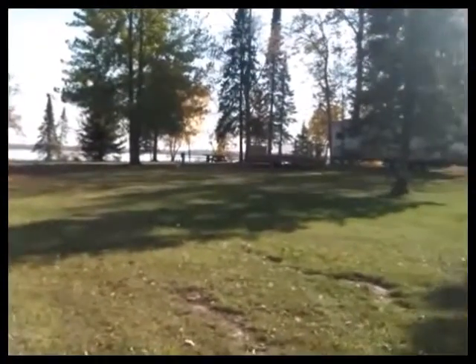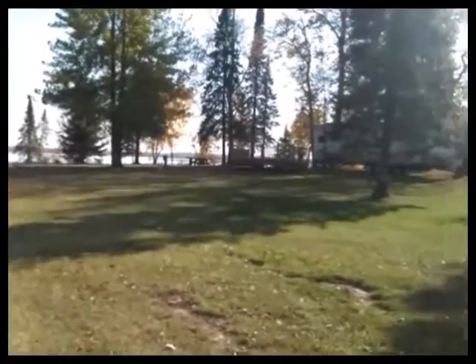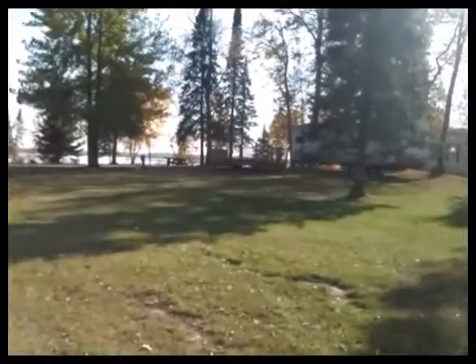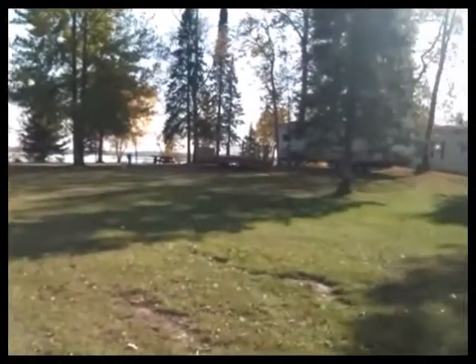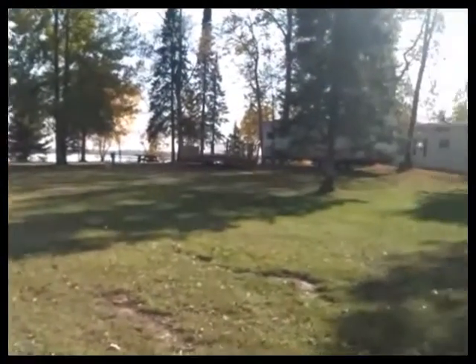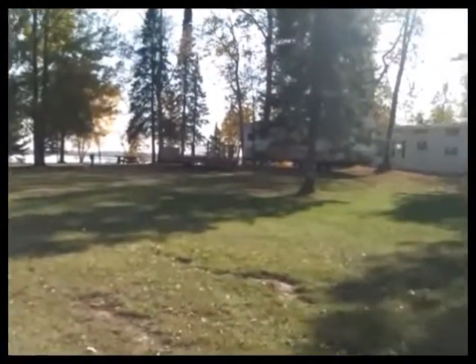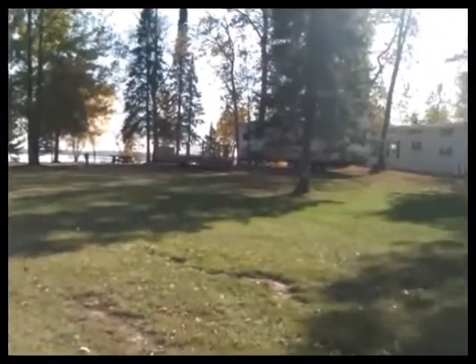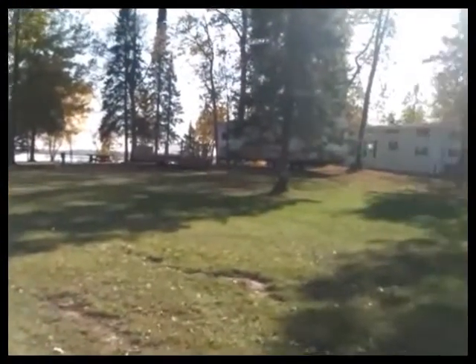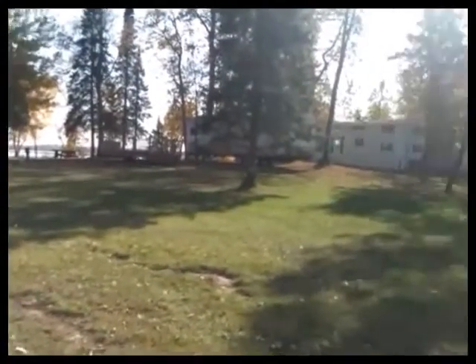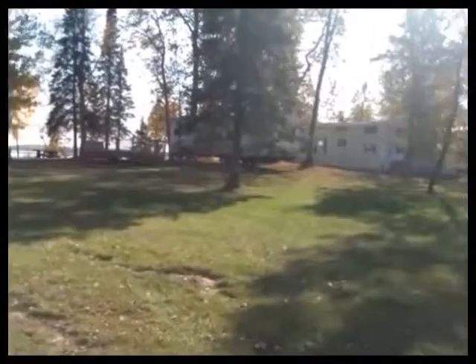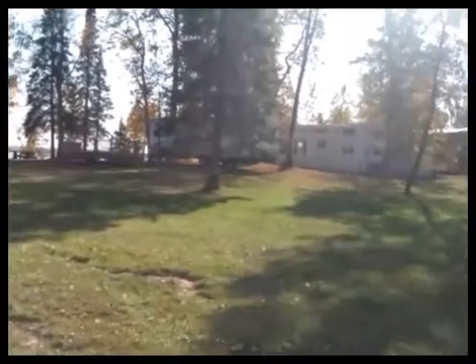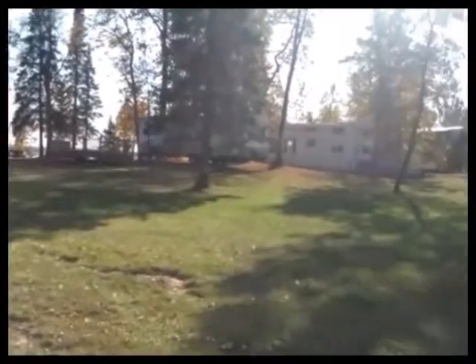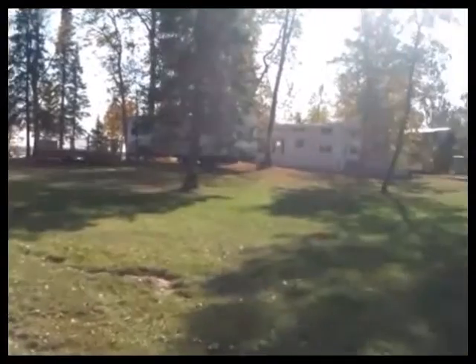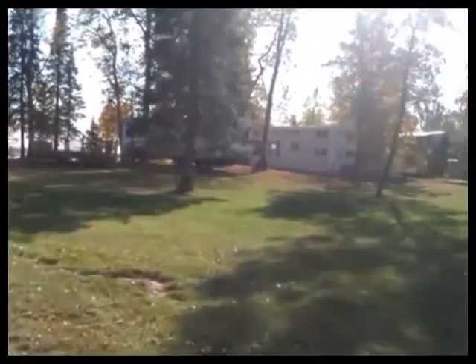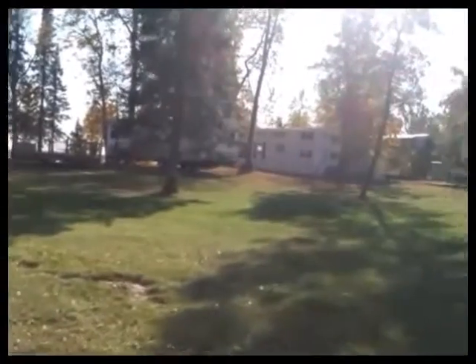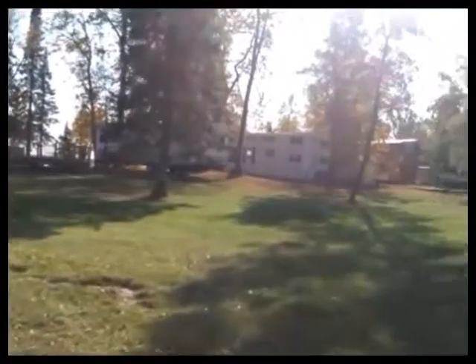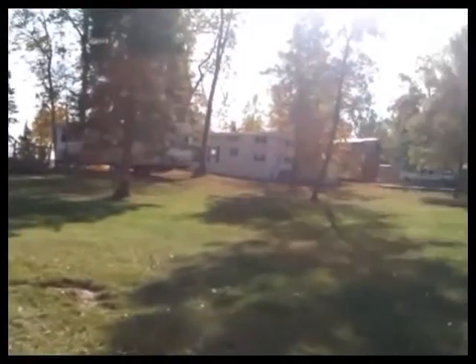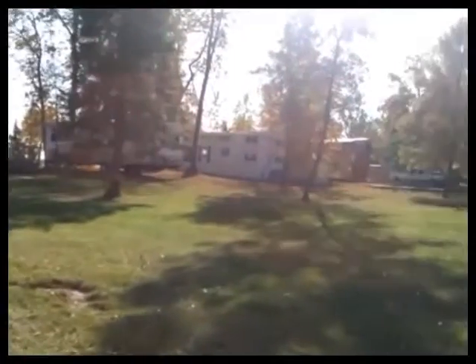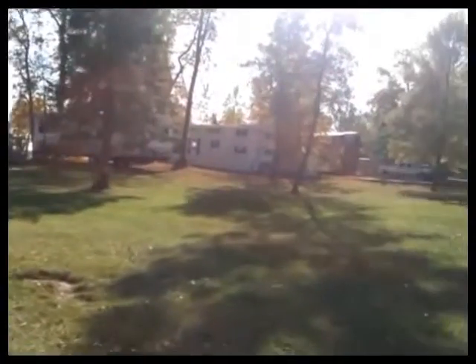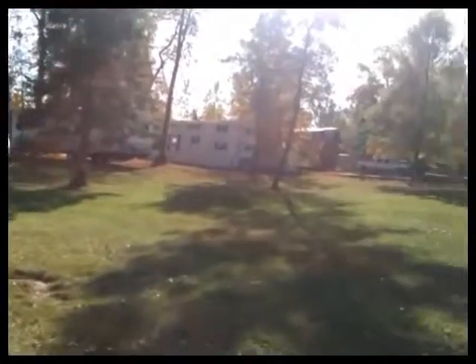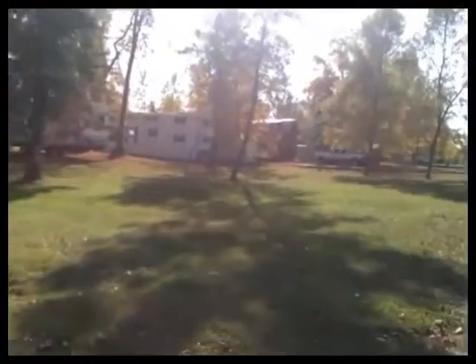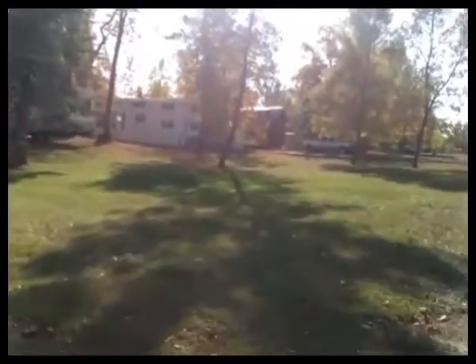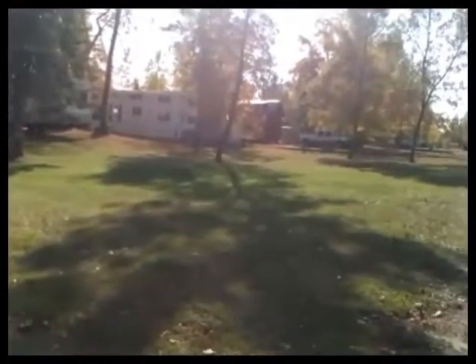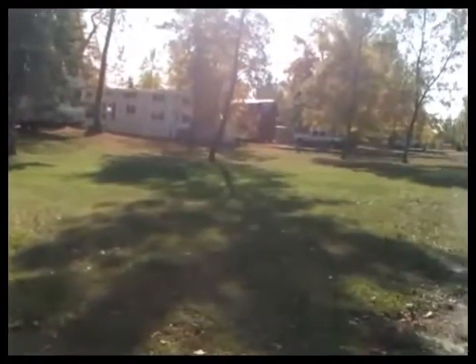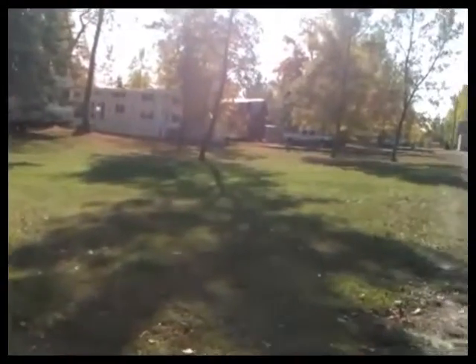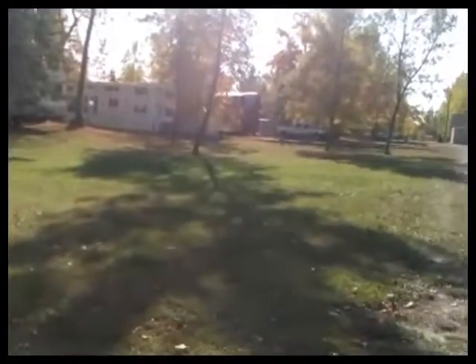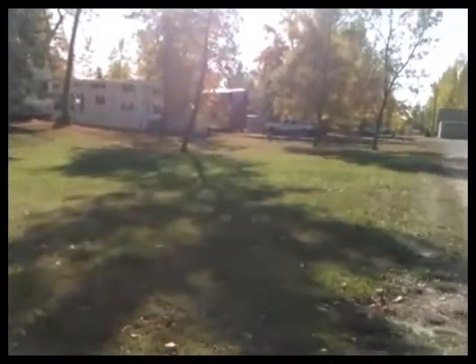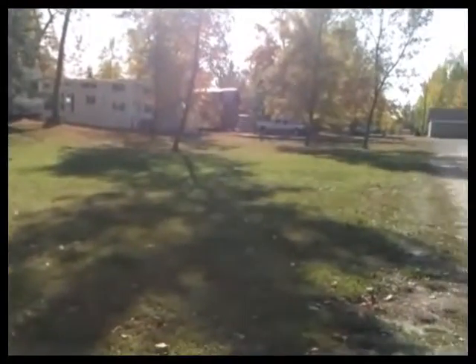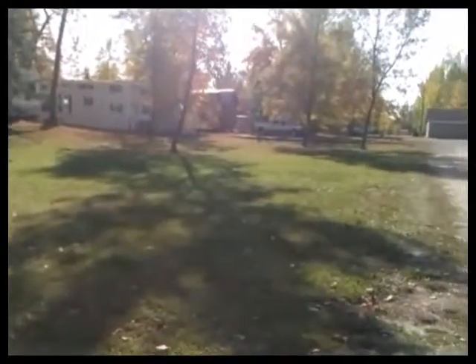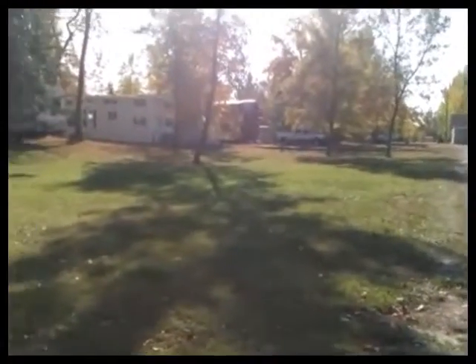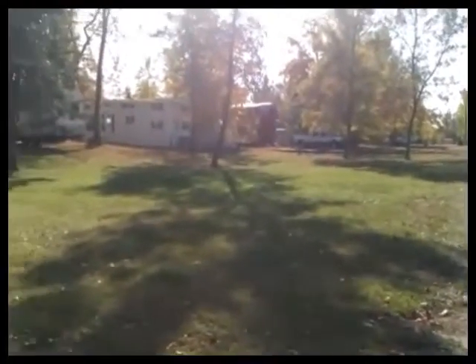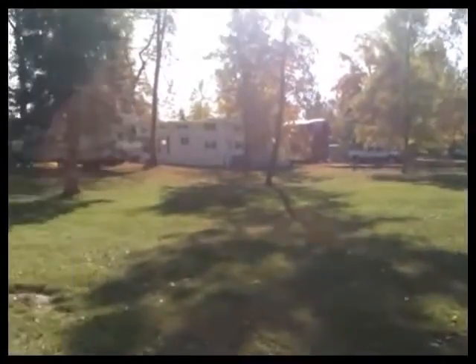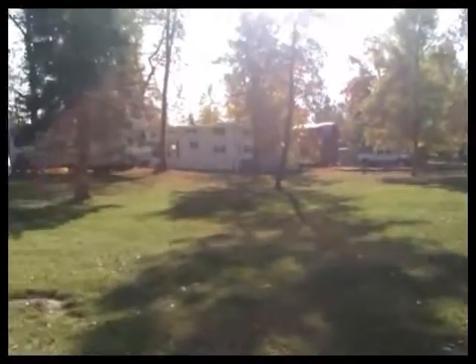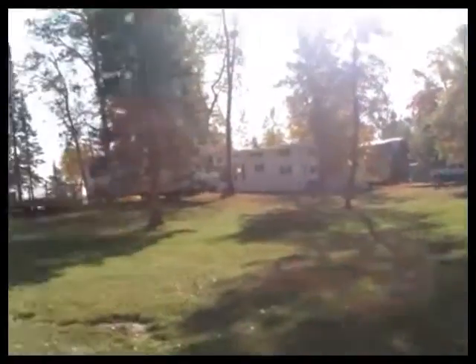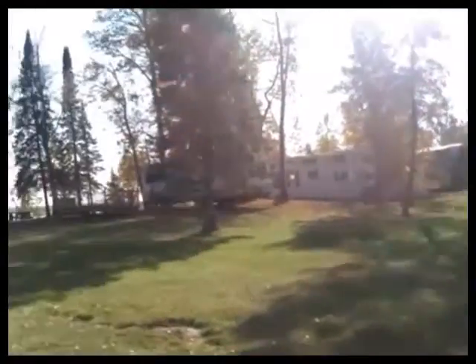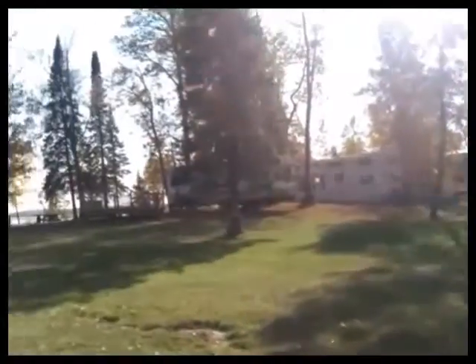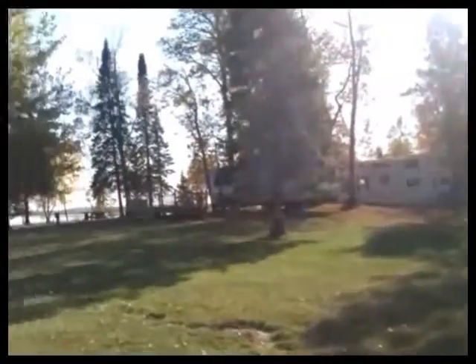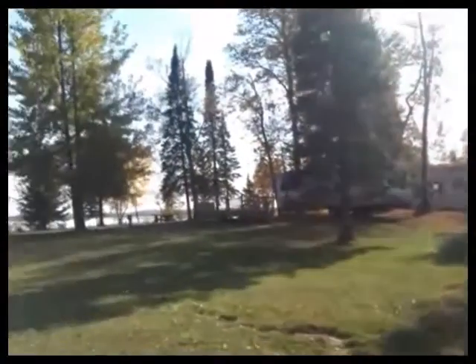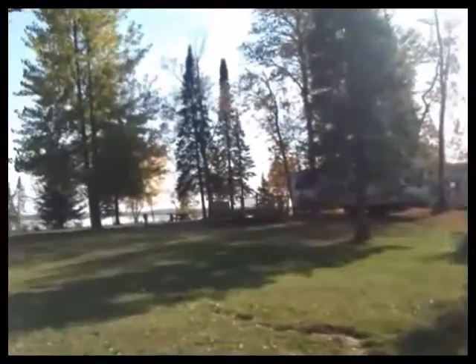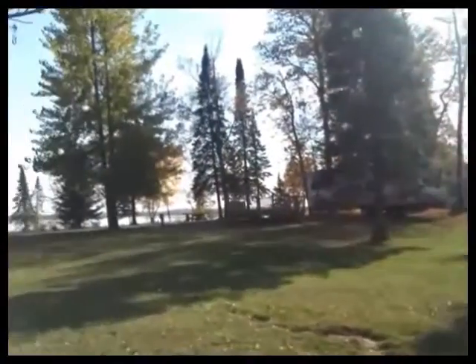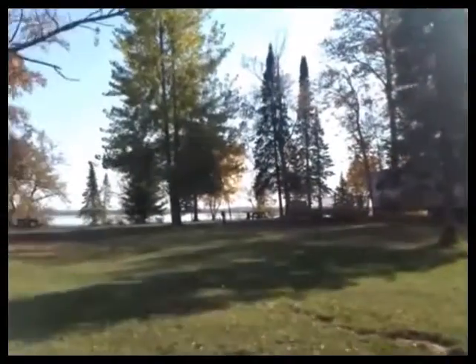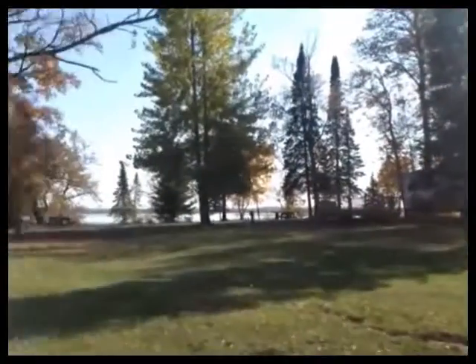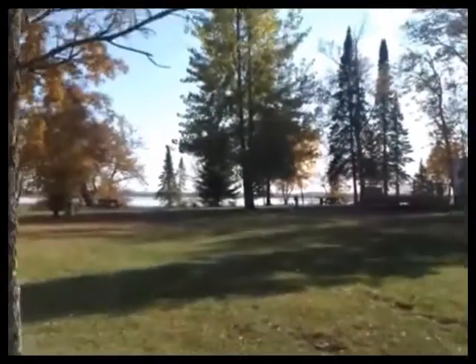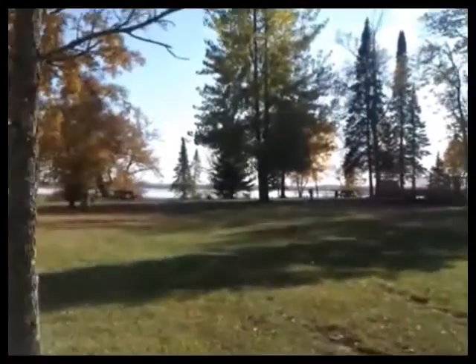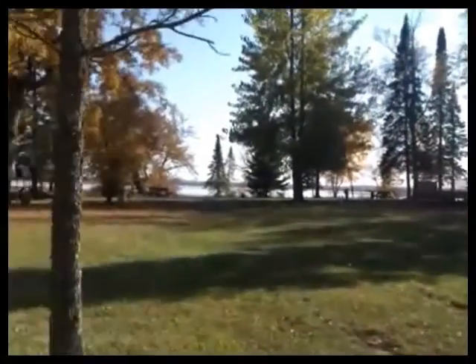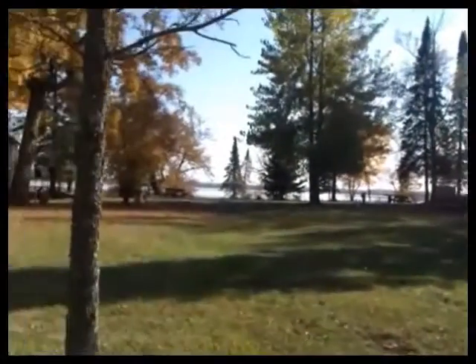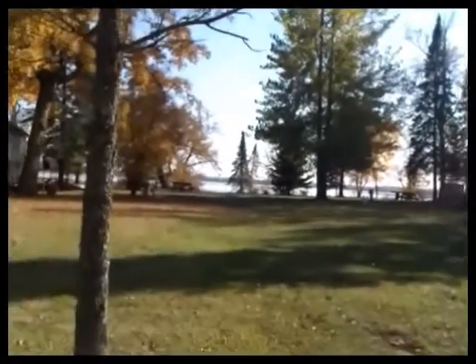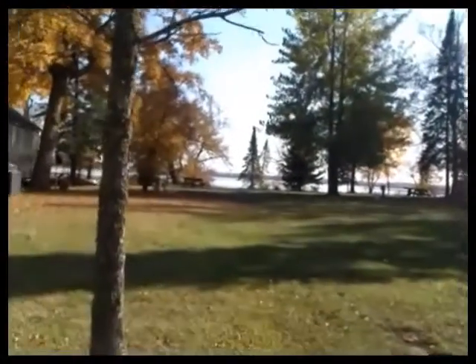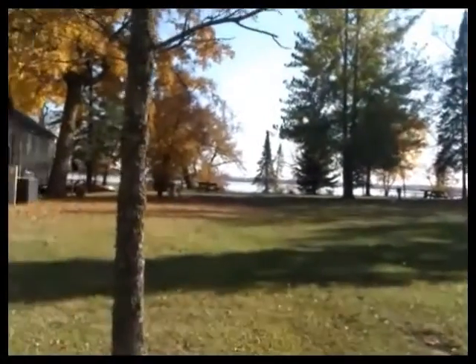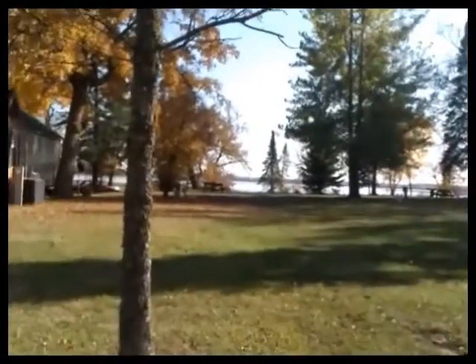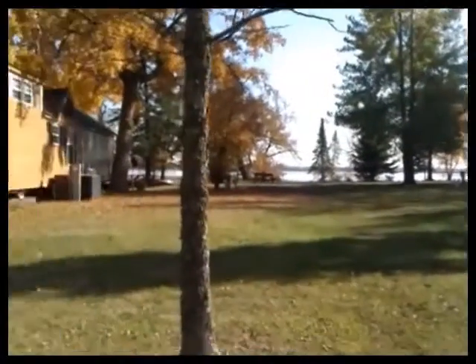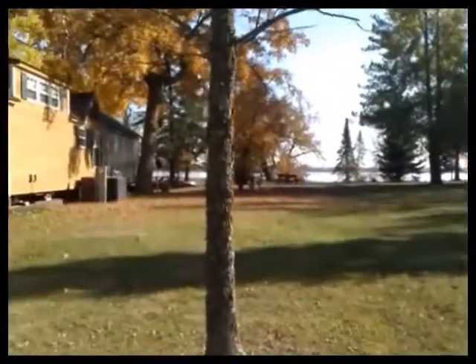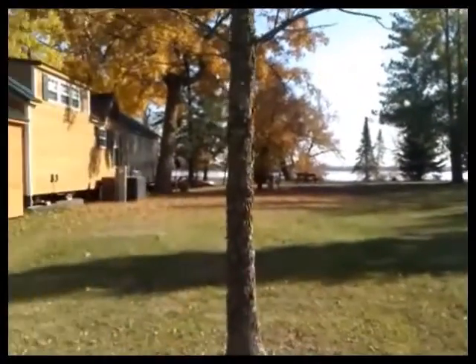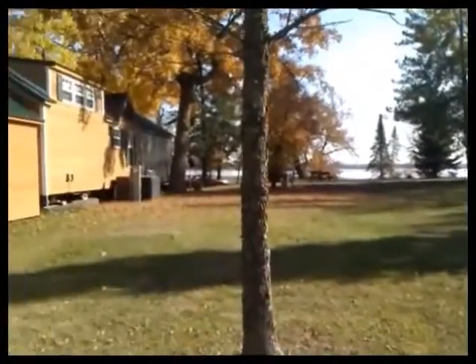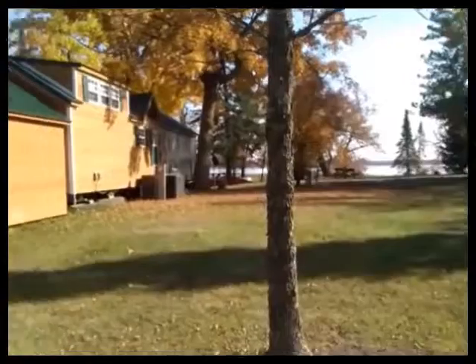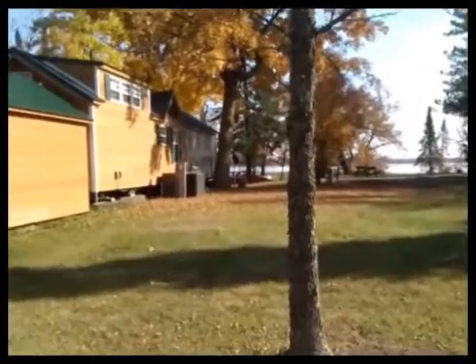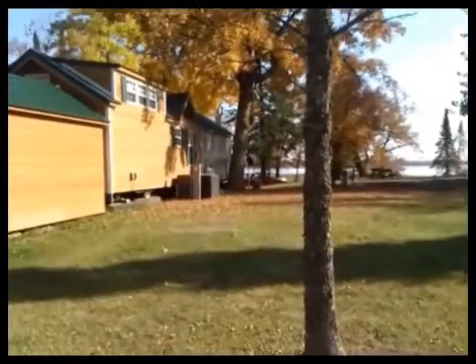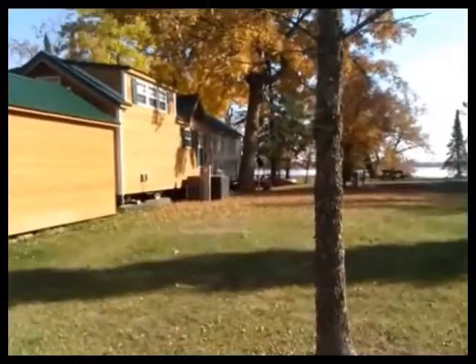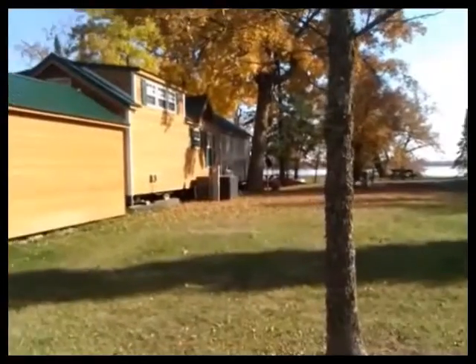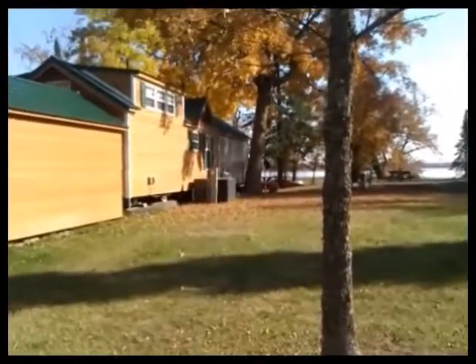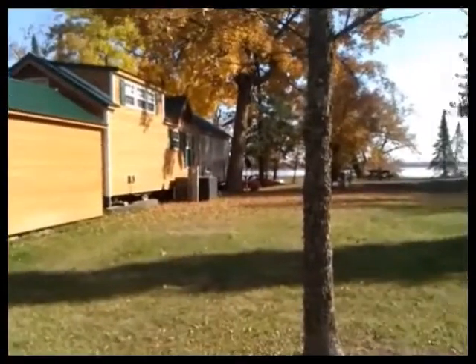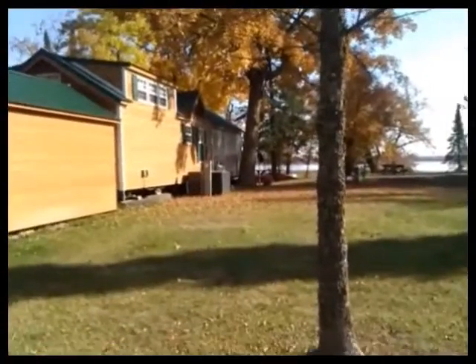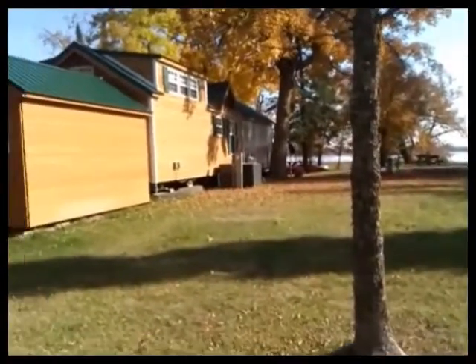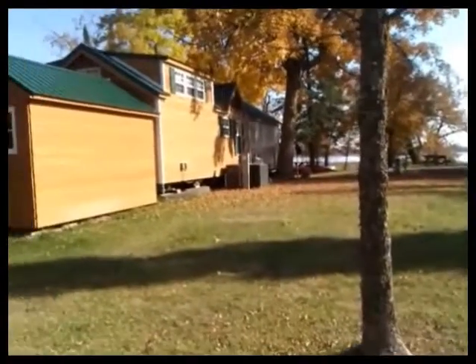One of the most beautiful times of year, which we're showing you right now, is the fall with some of the color you do see on some of the trees in the background.